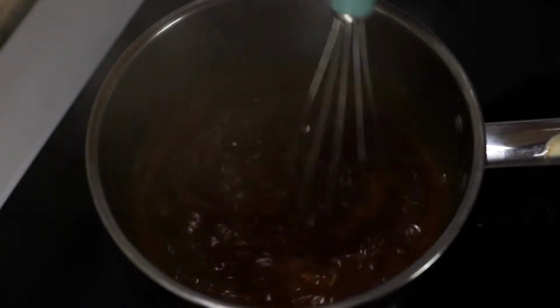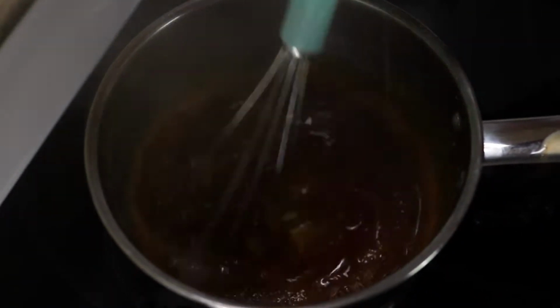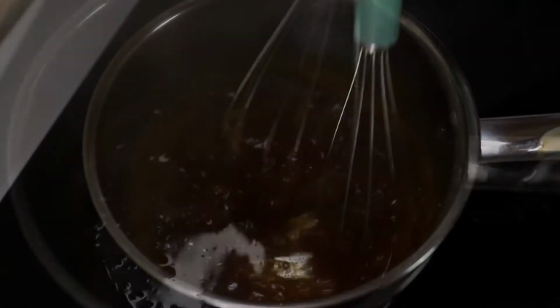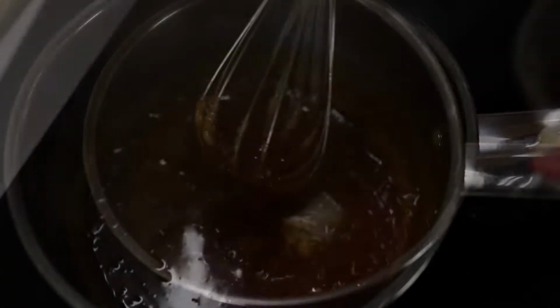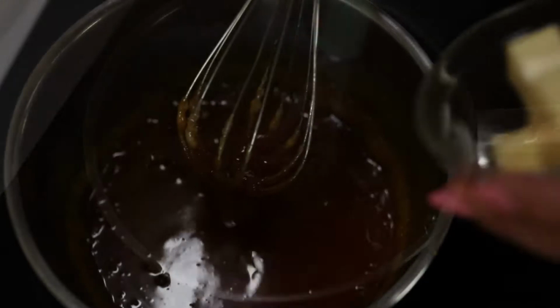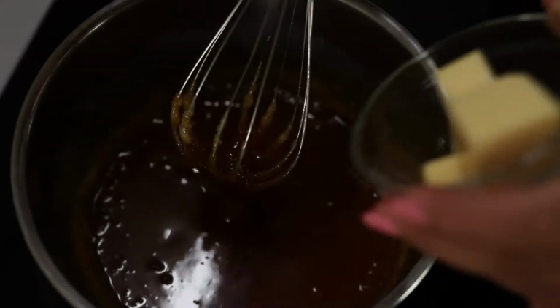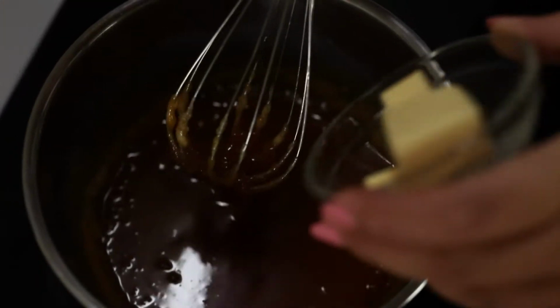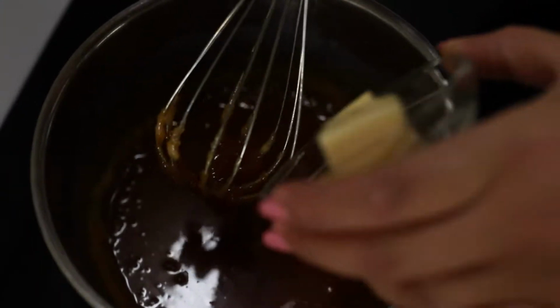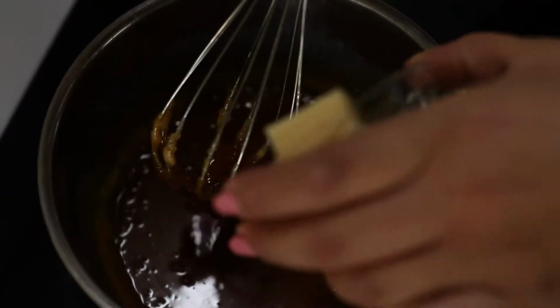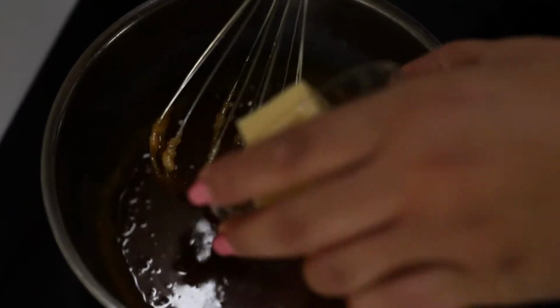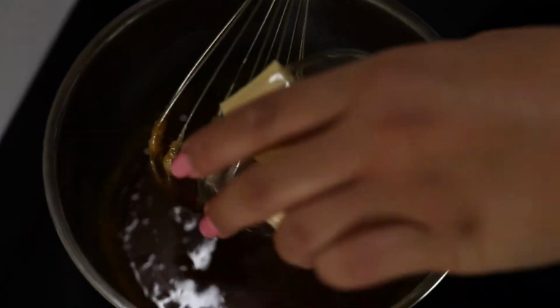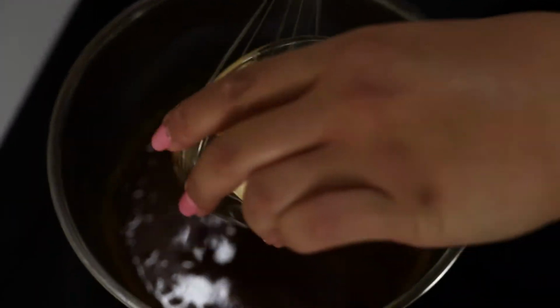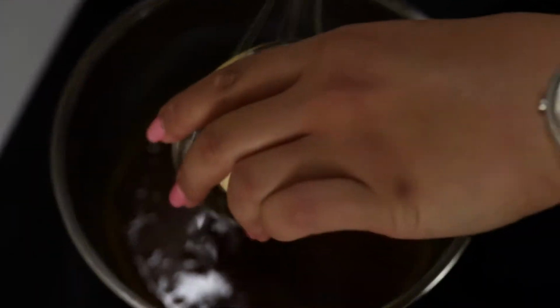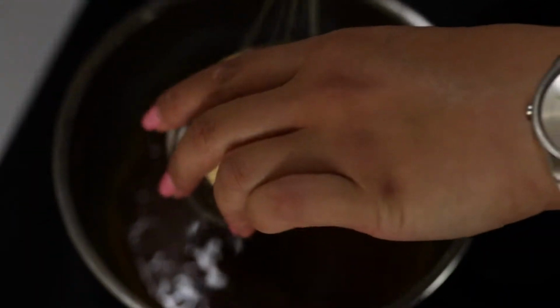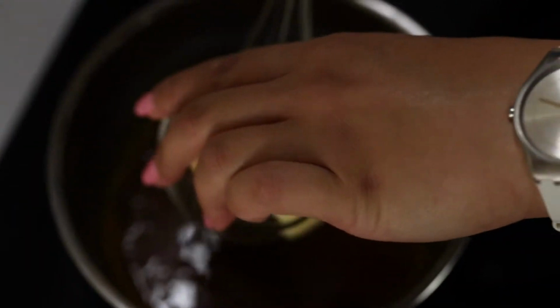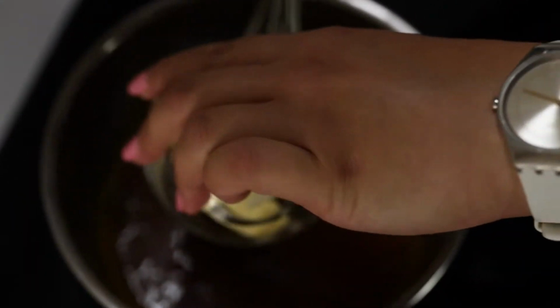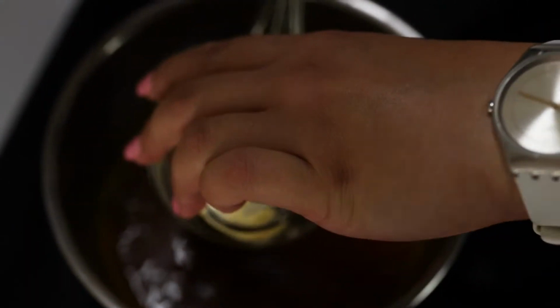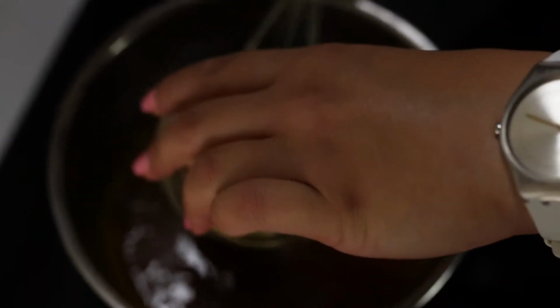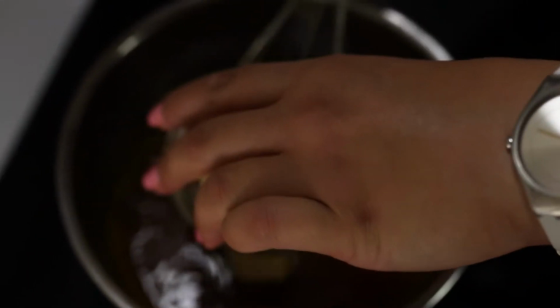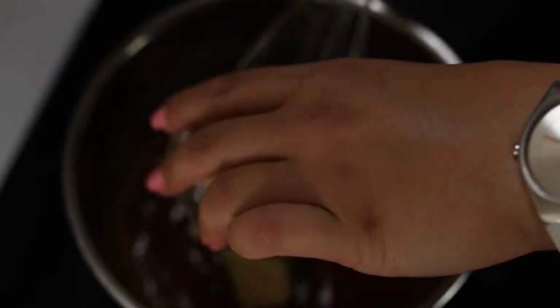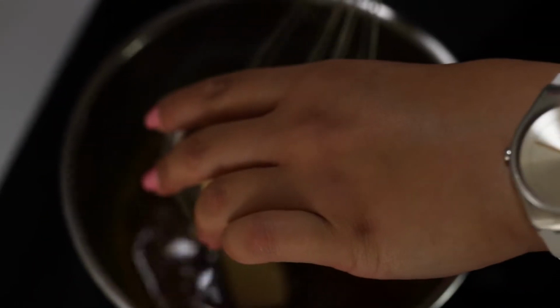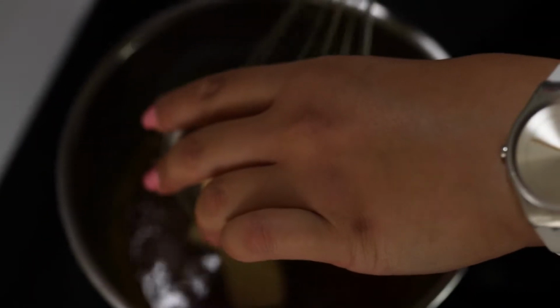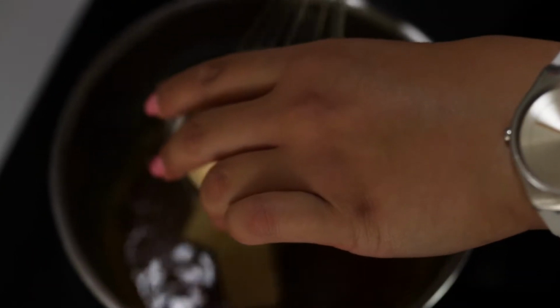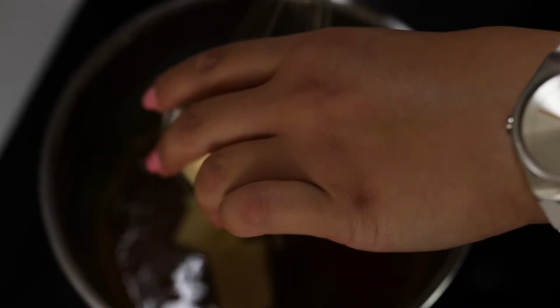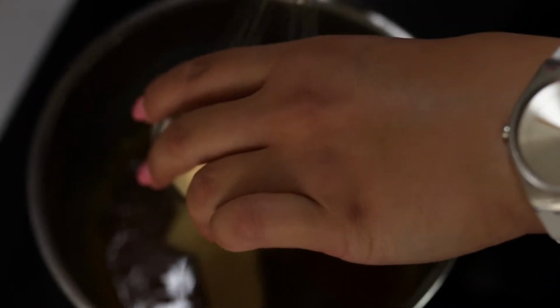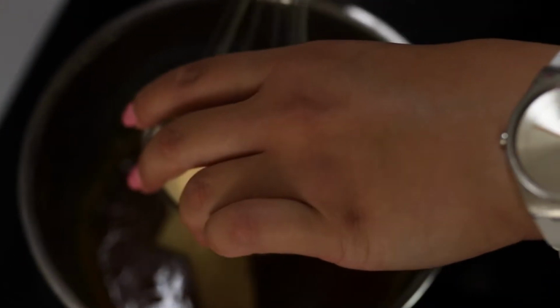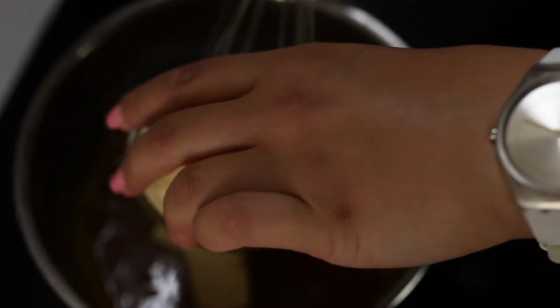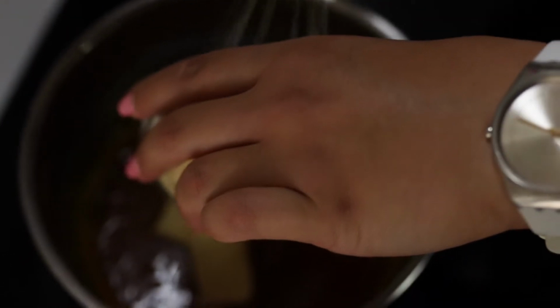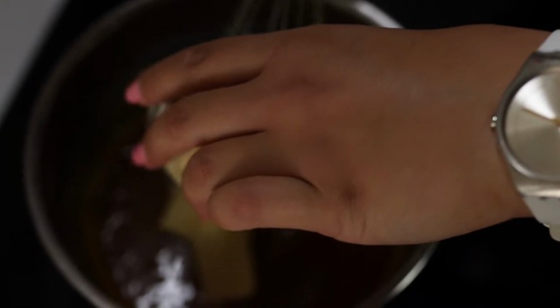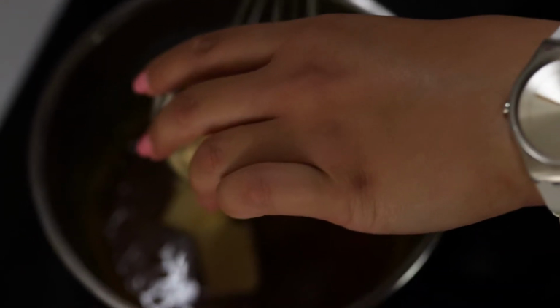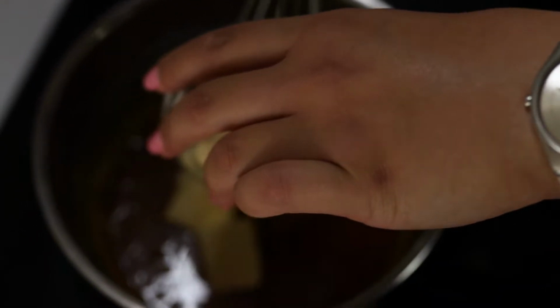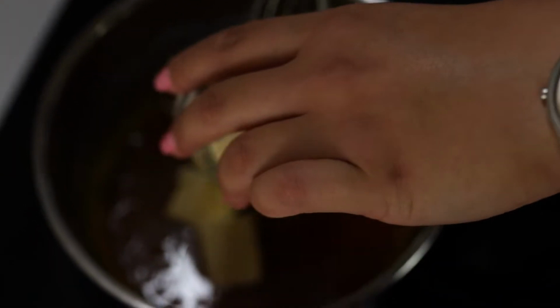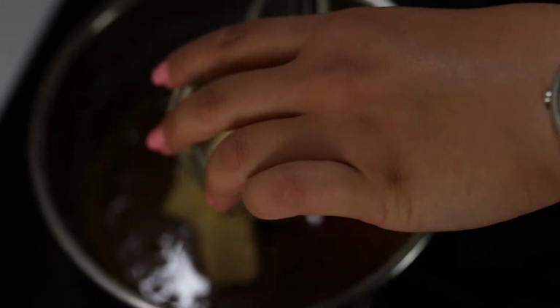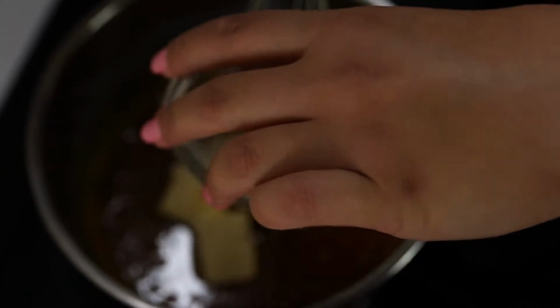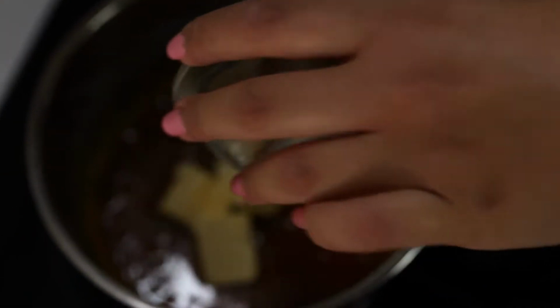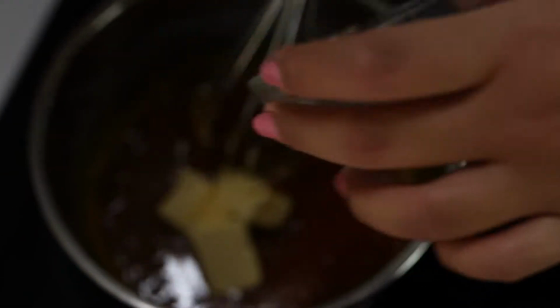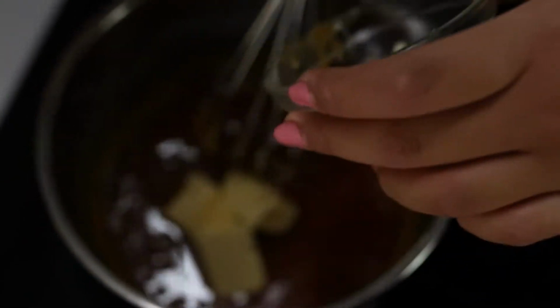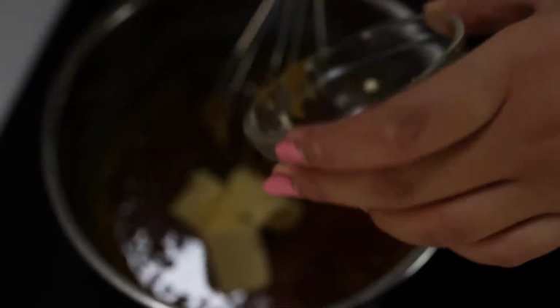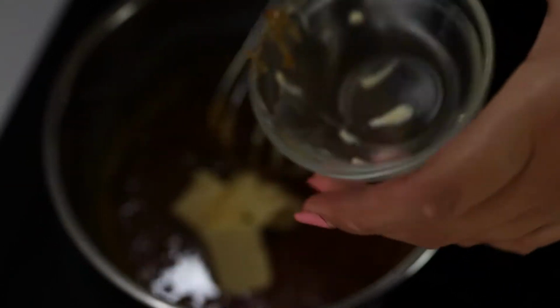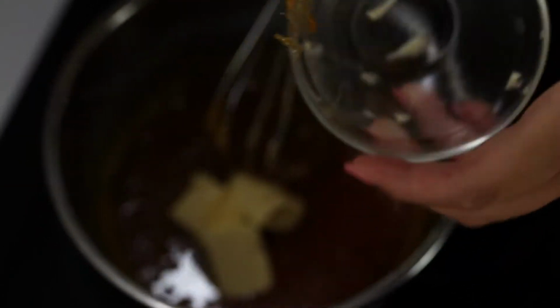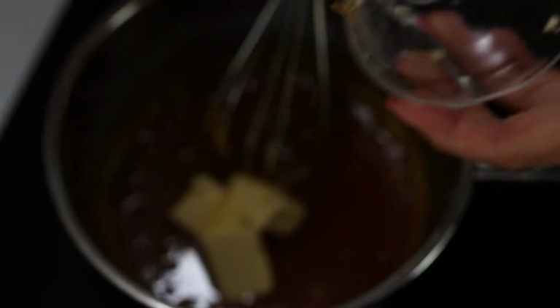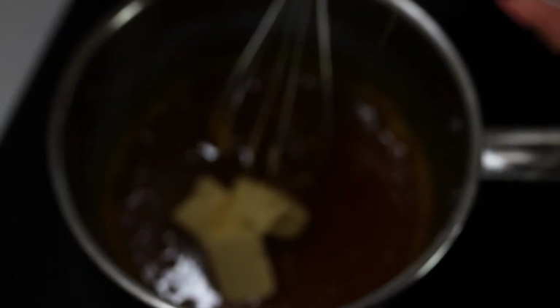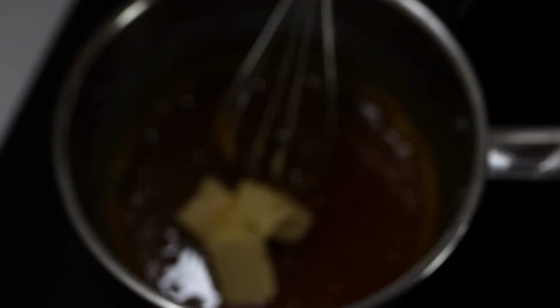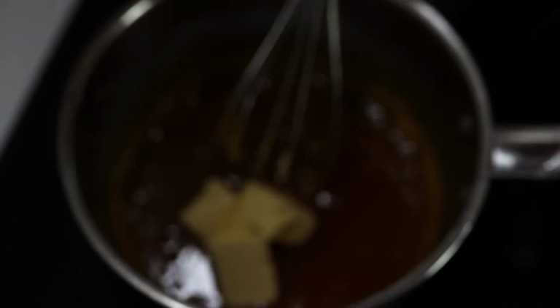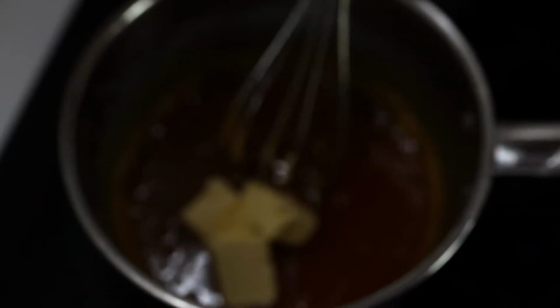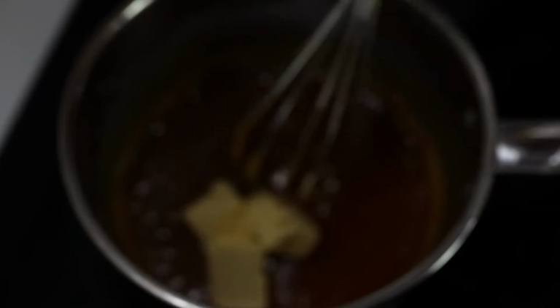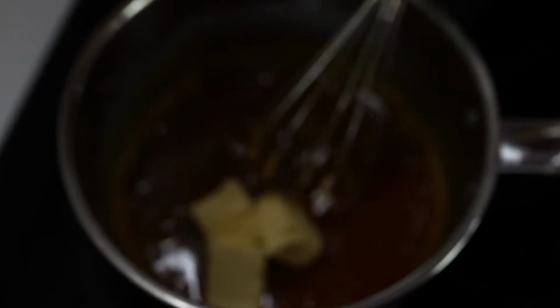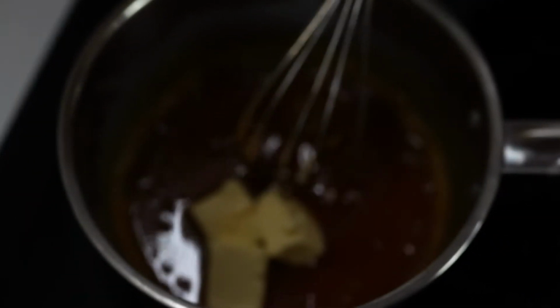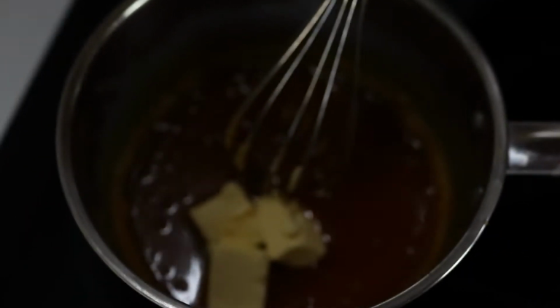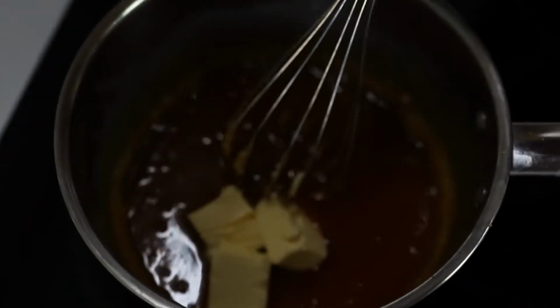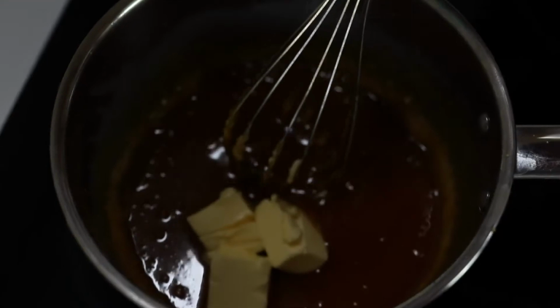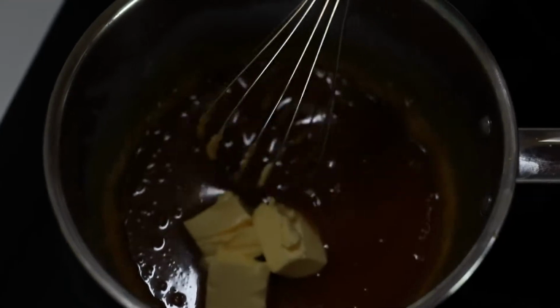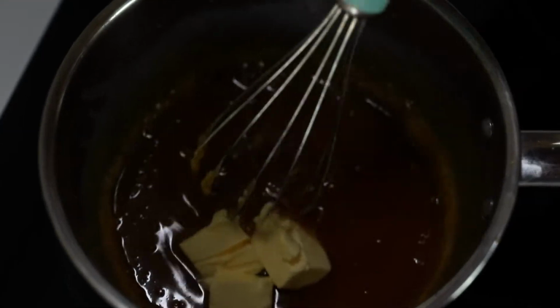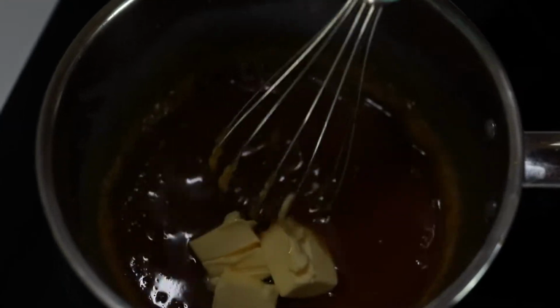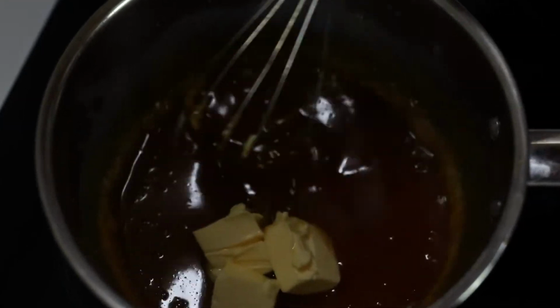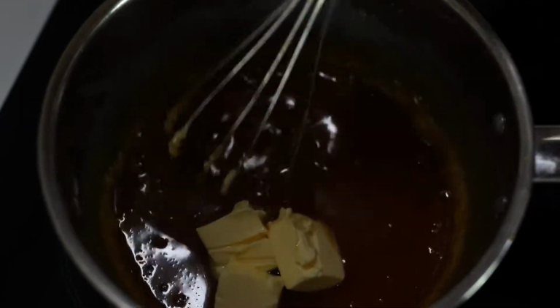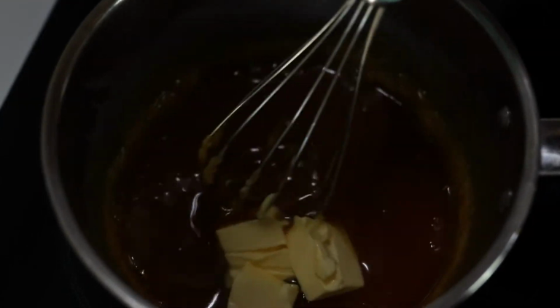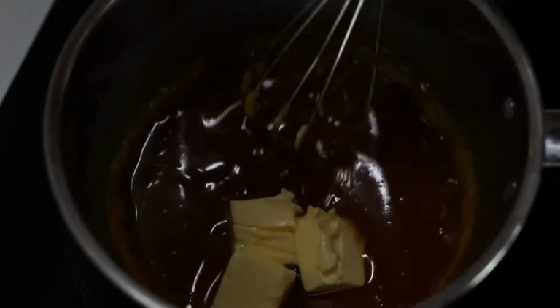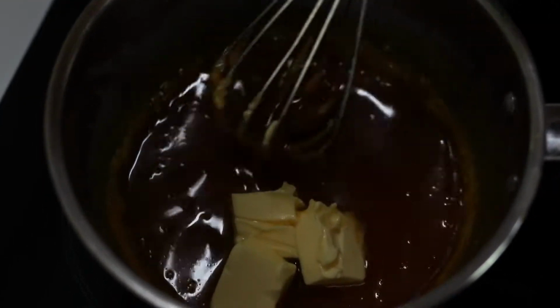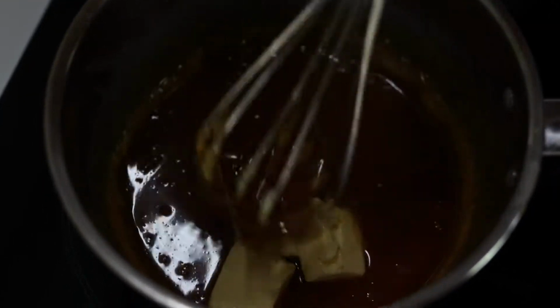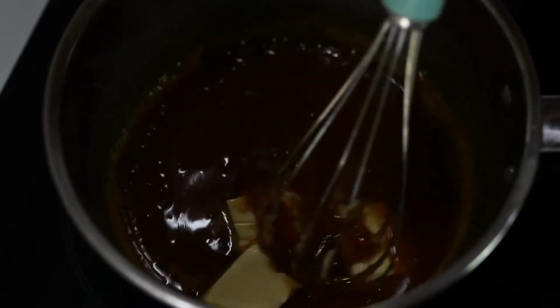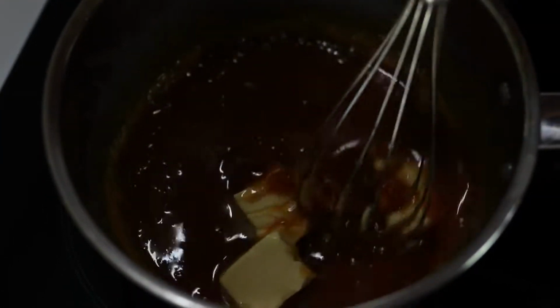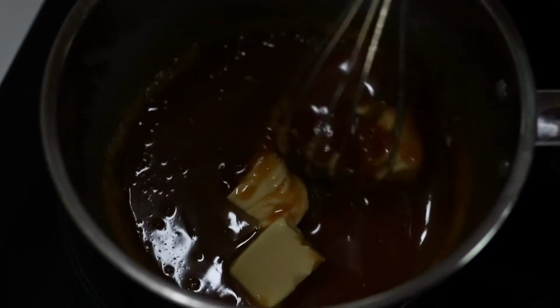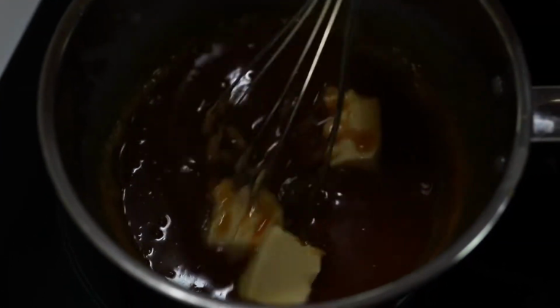Now add in your butter and mix until incorporated.